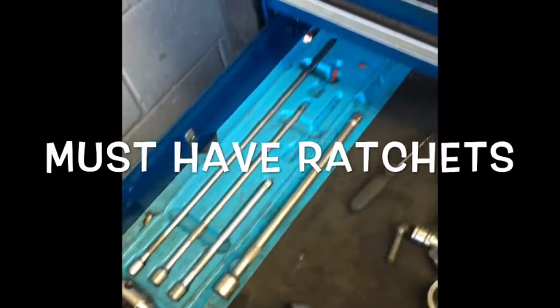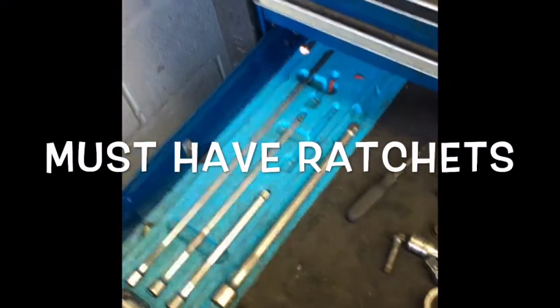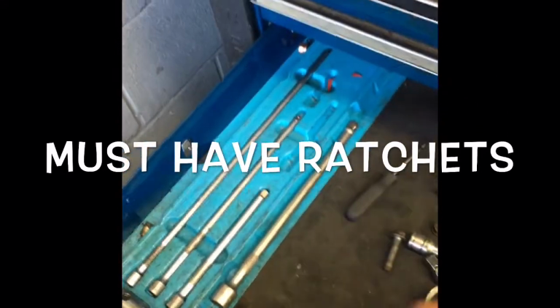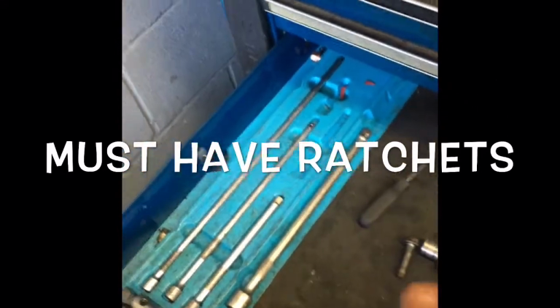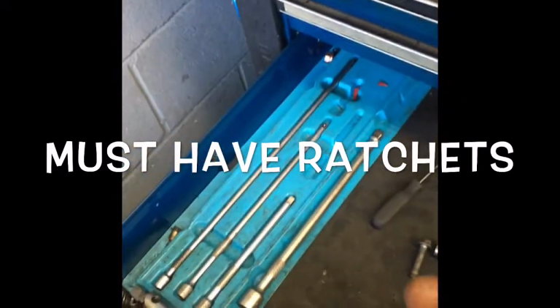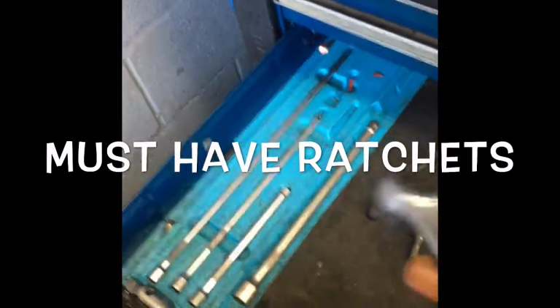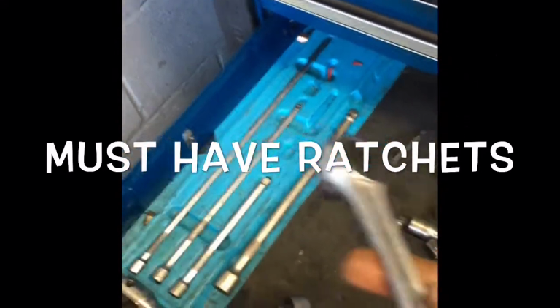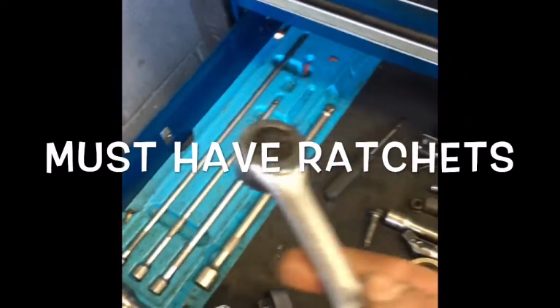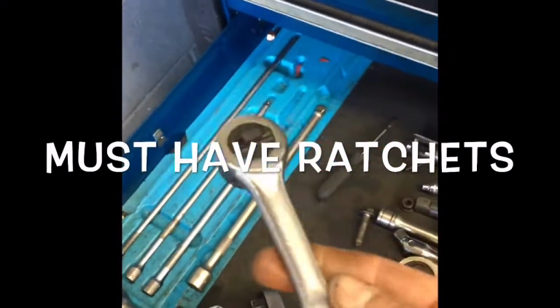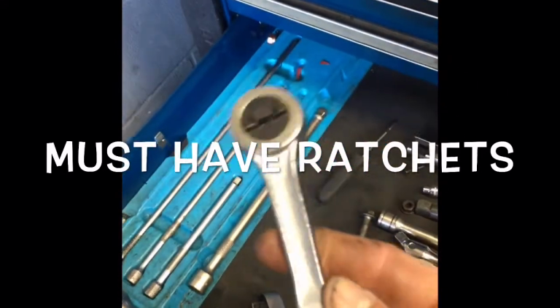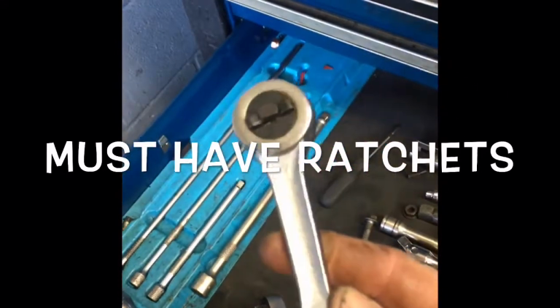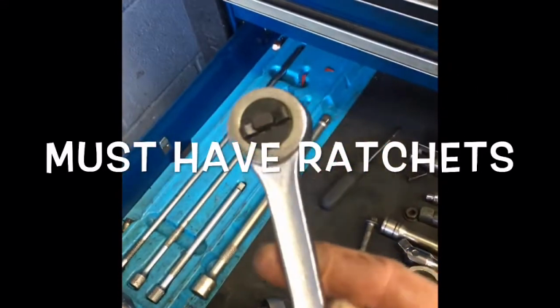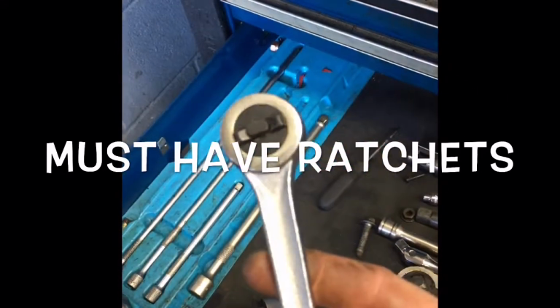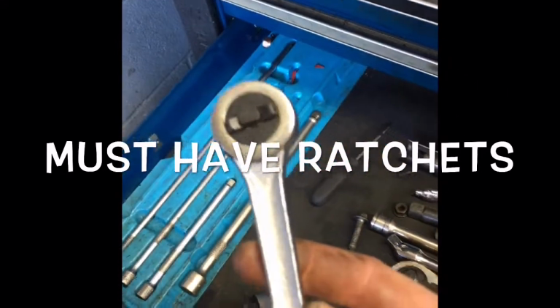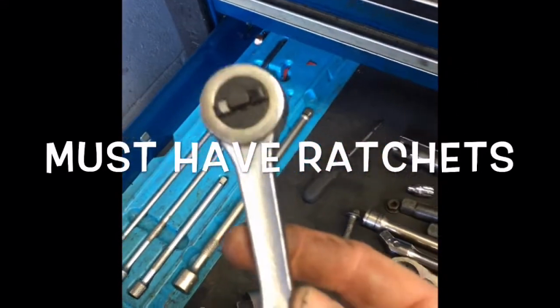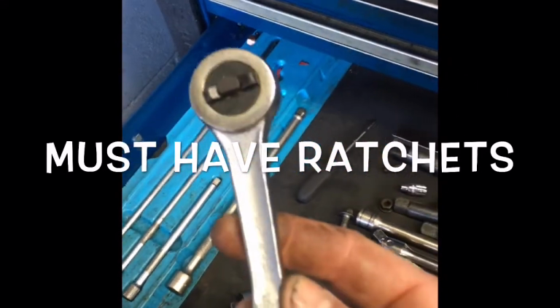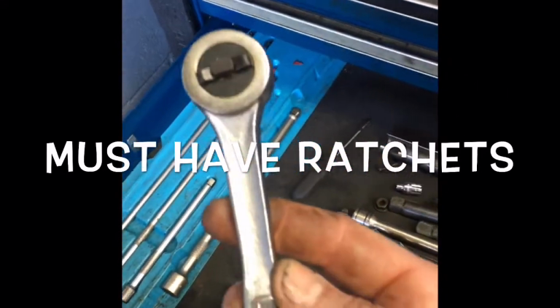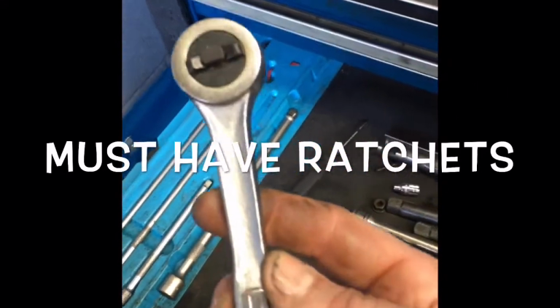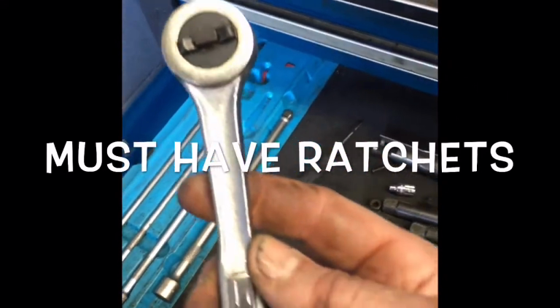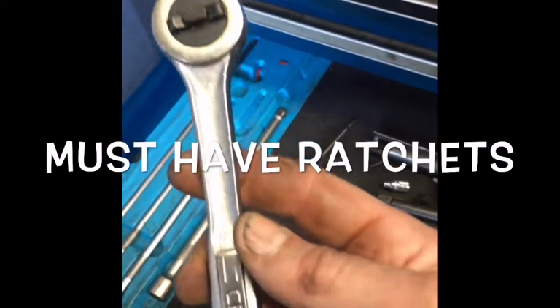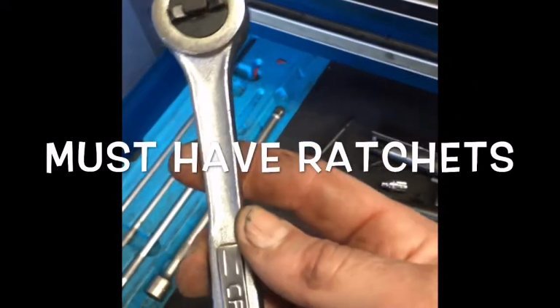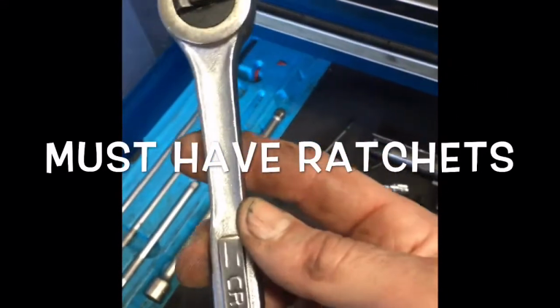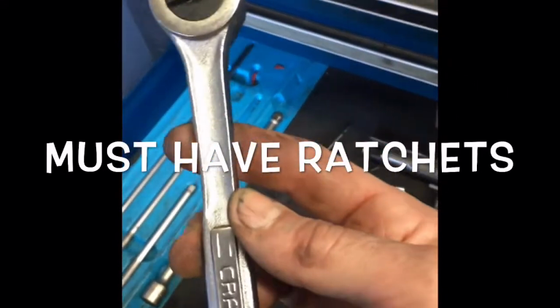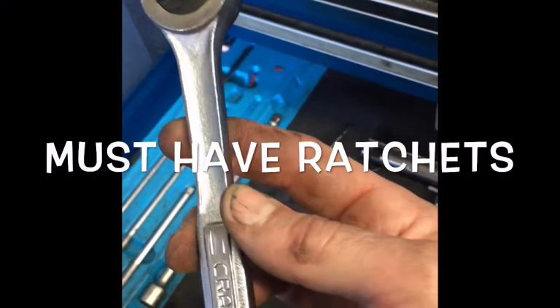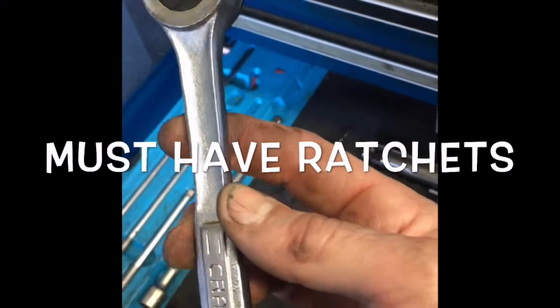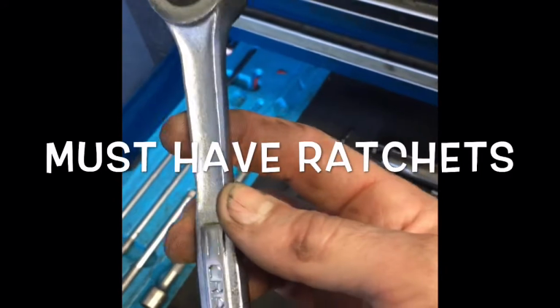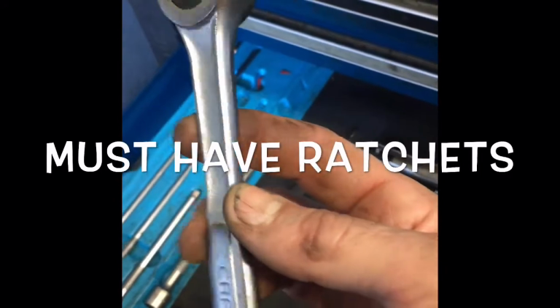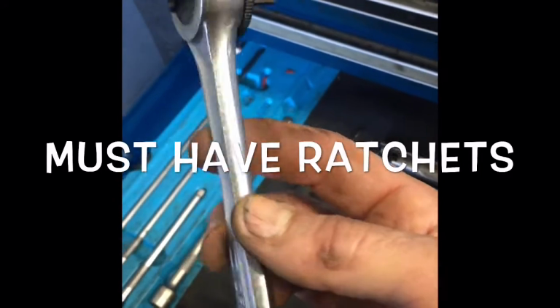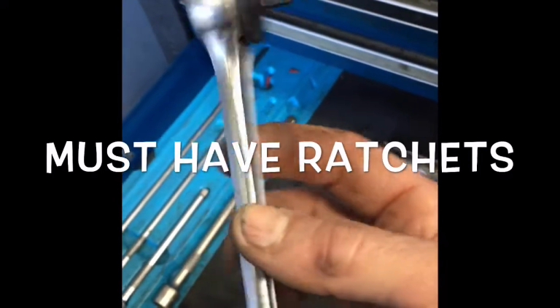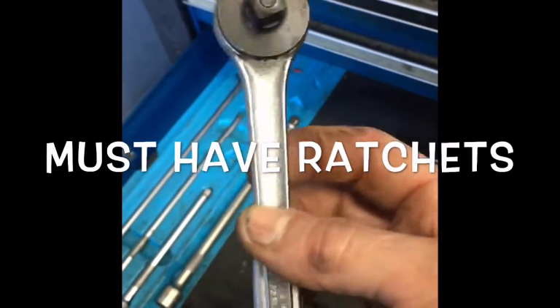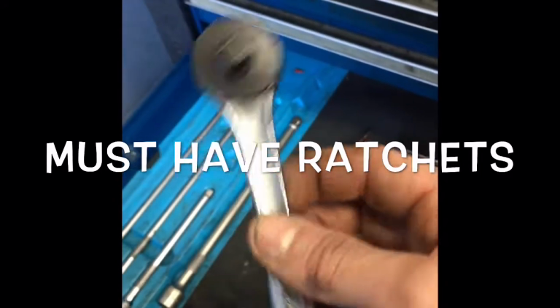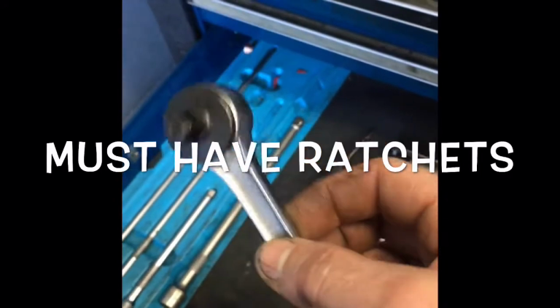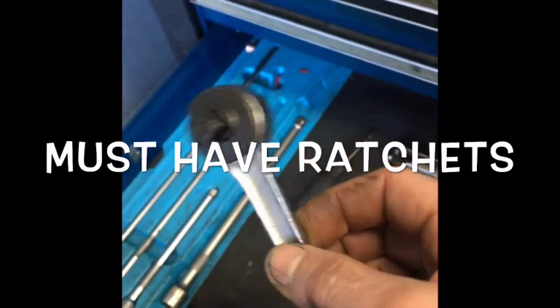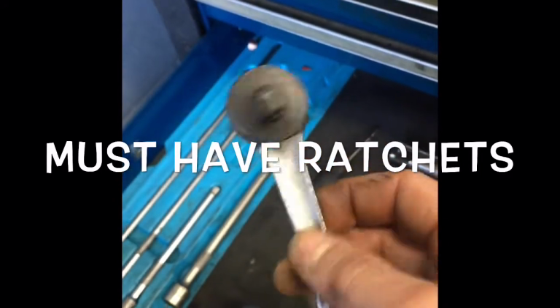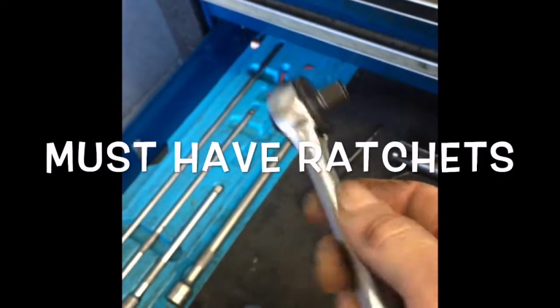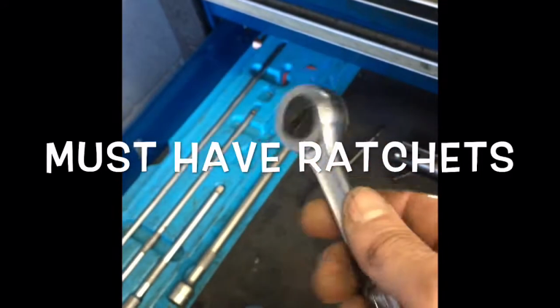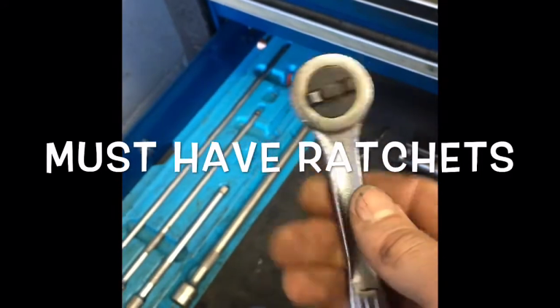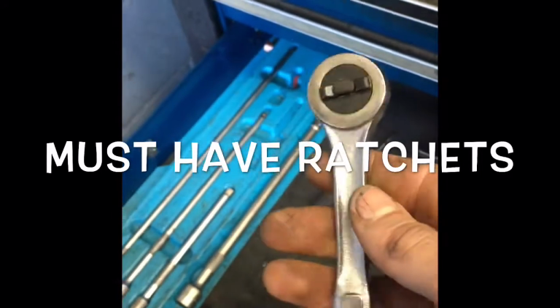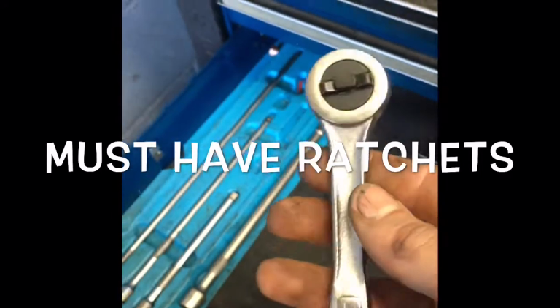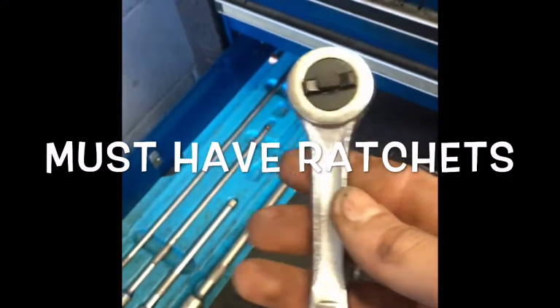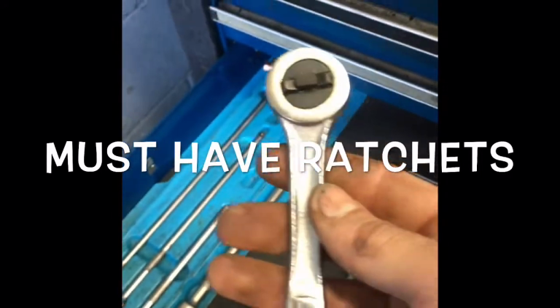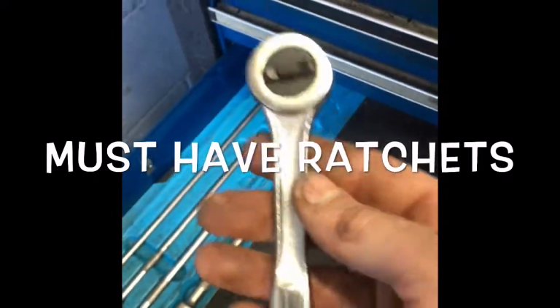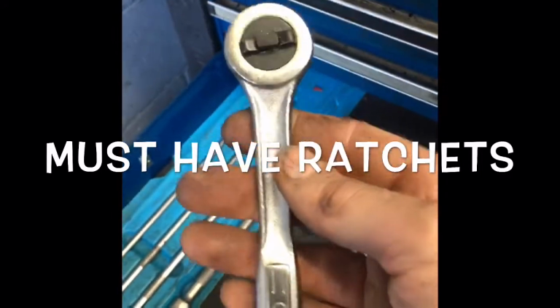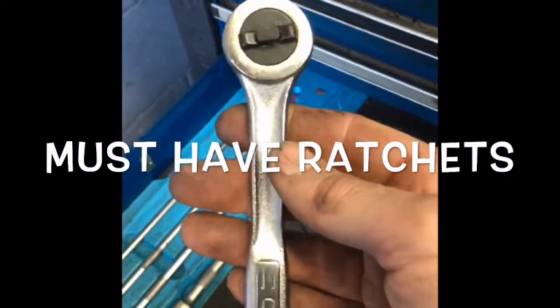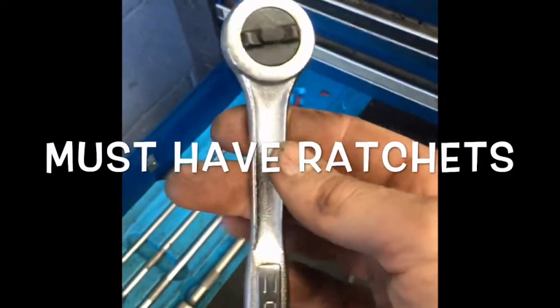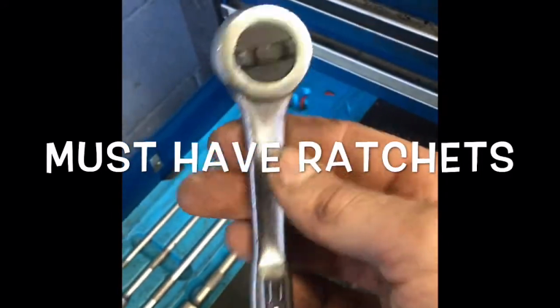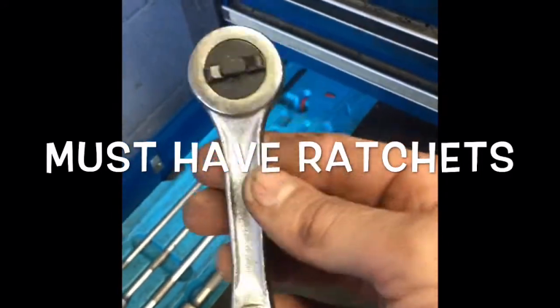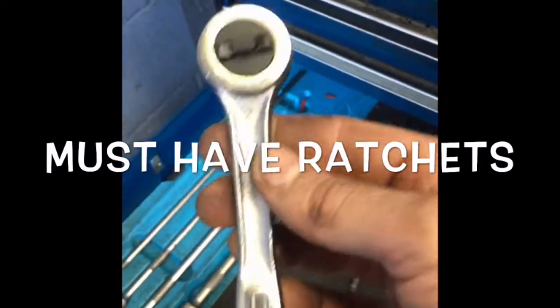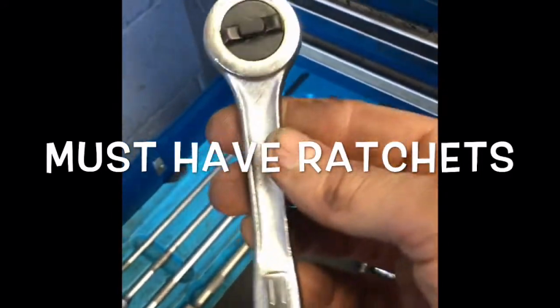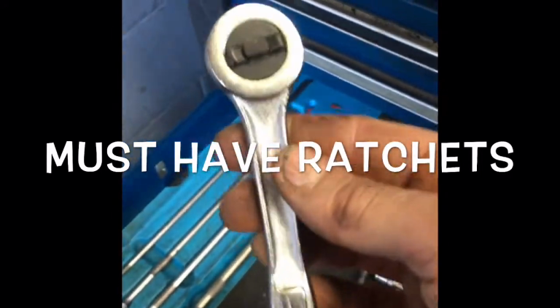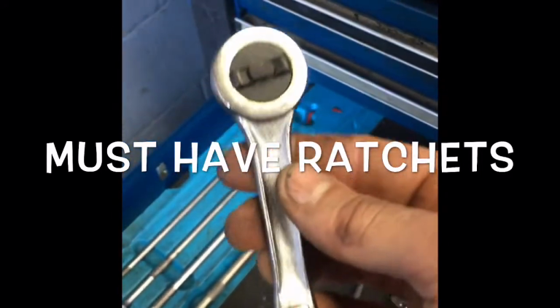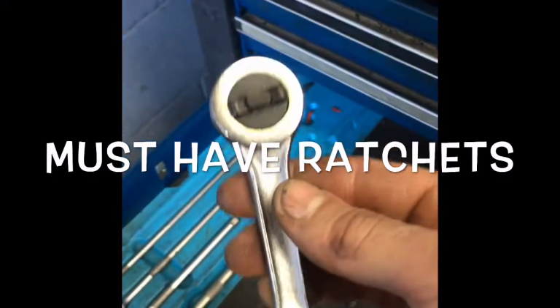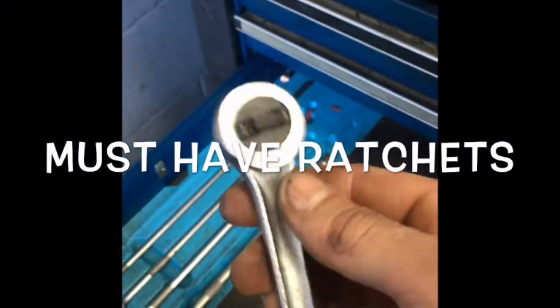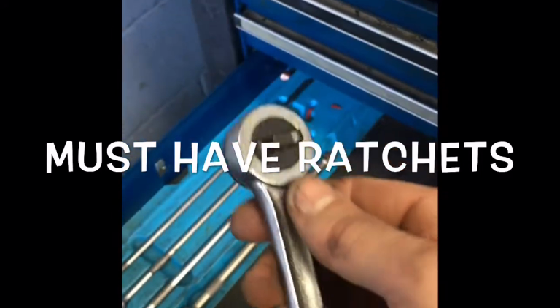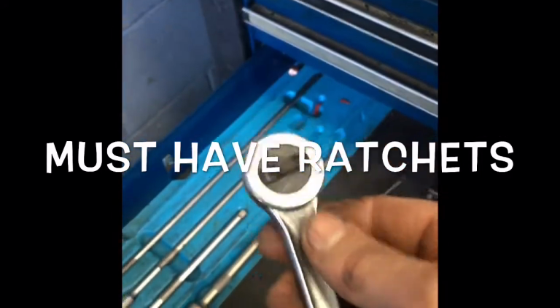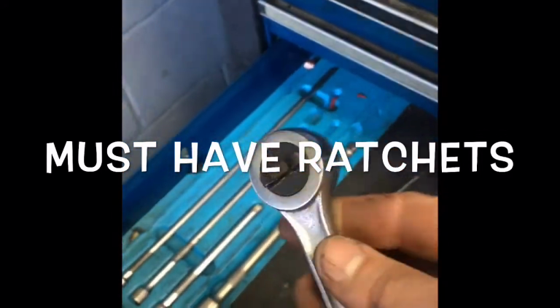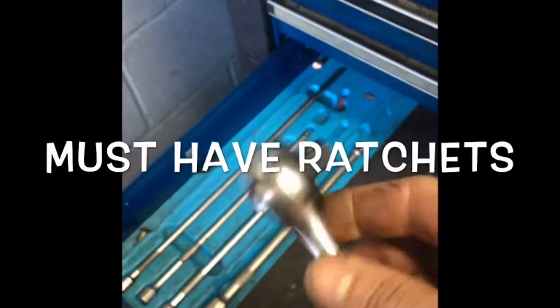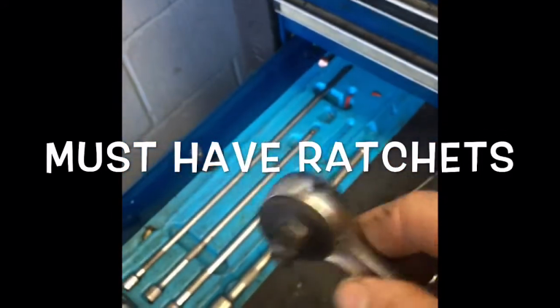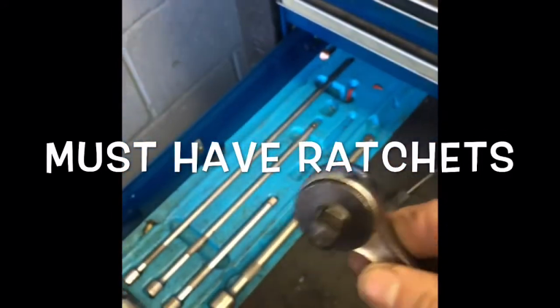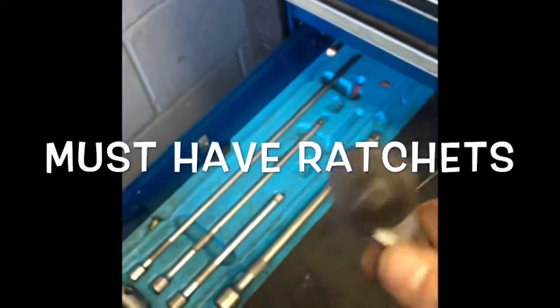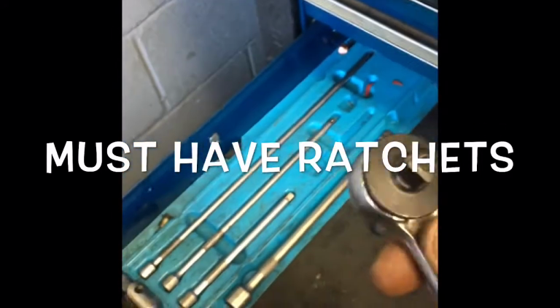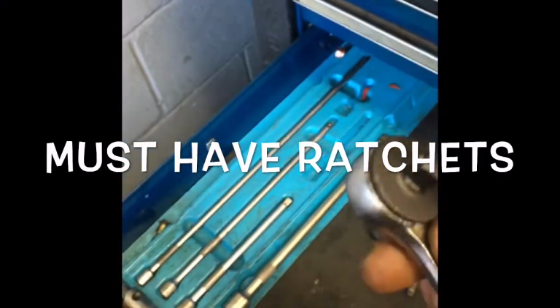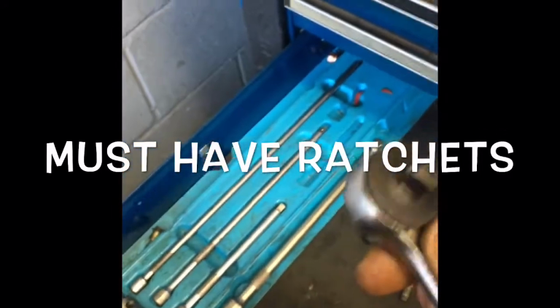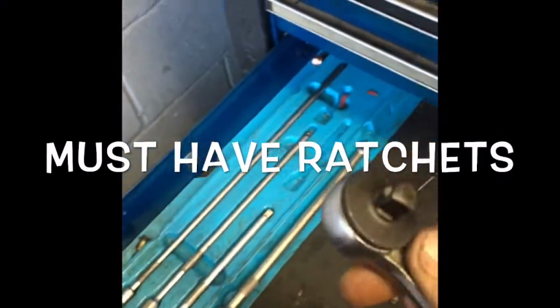And I've got a little Craftsman medium-length ratchet. I don't use this very often.